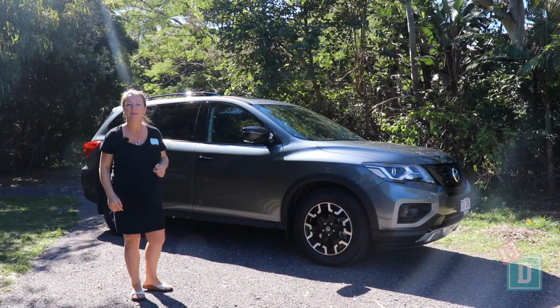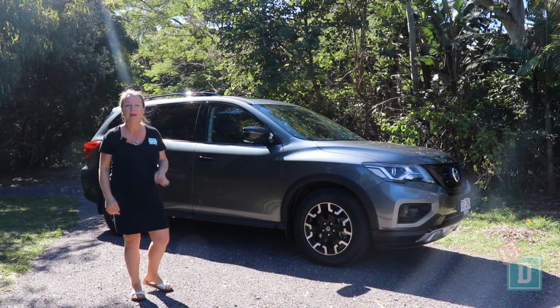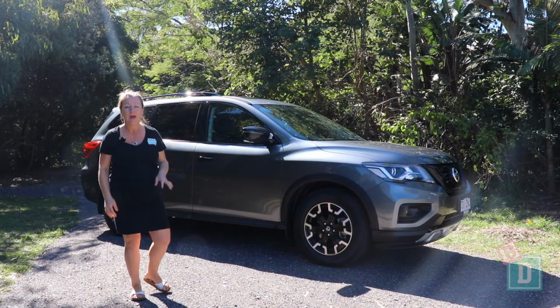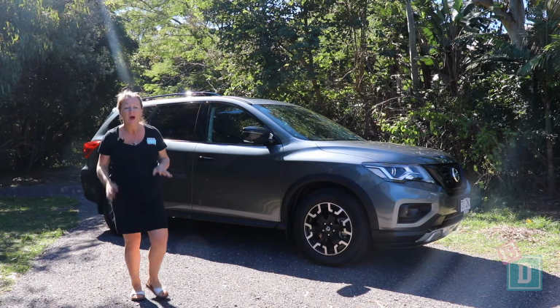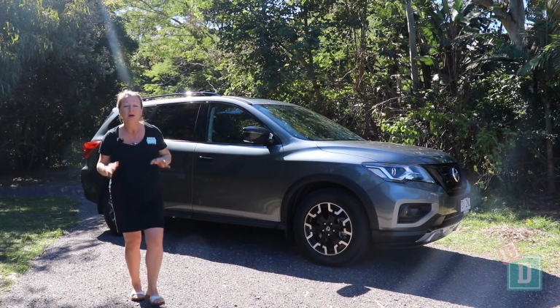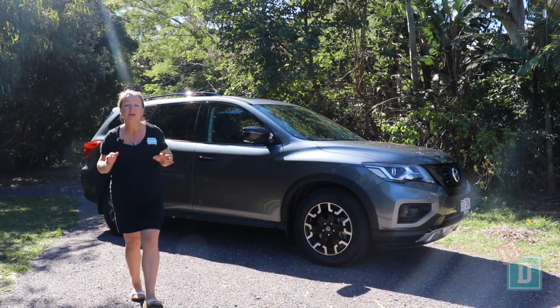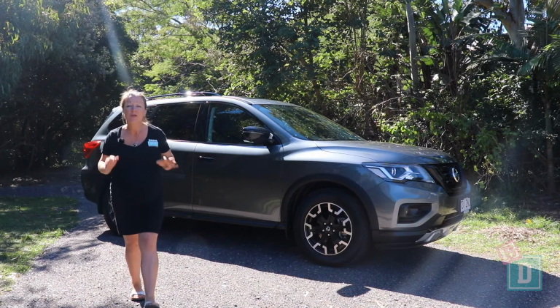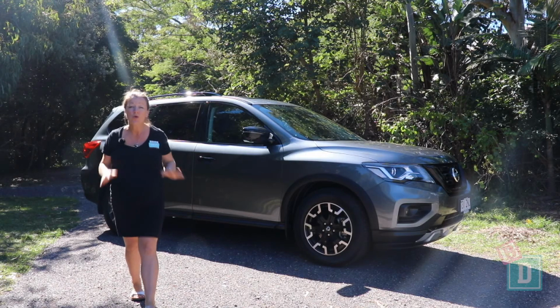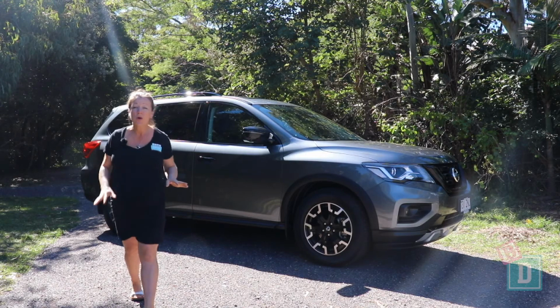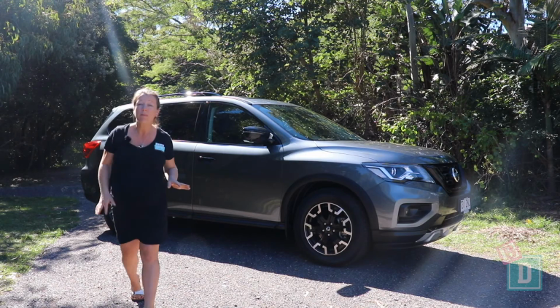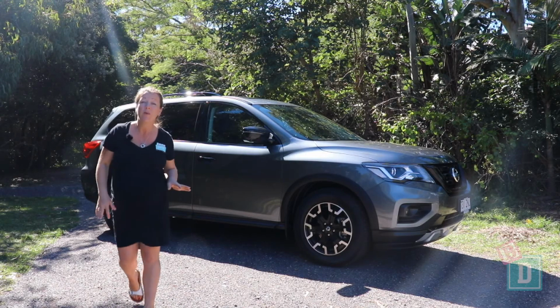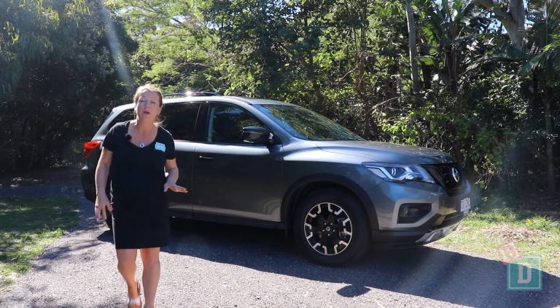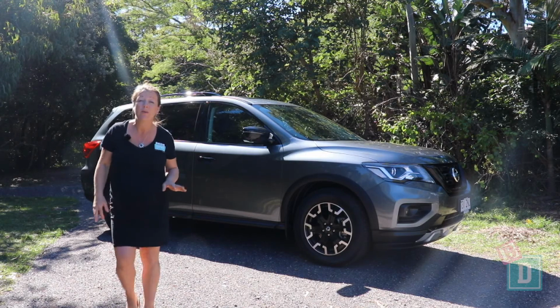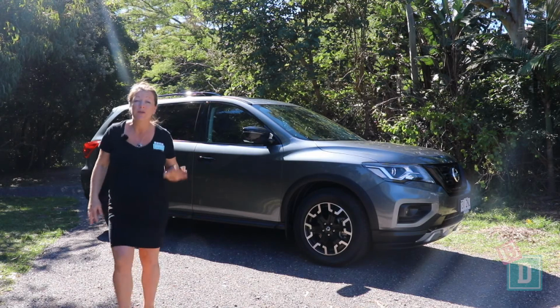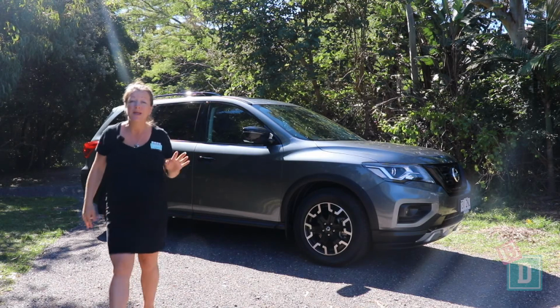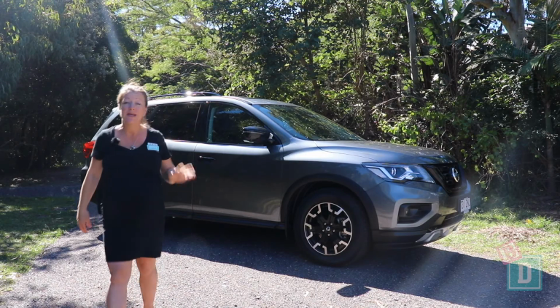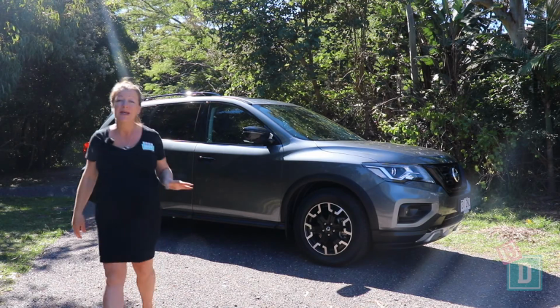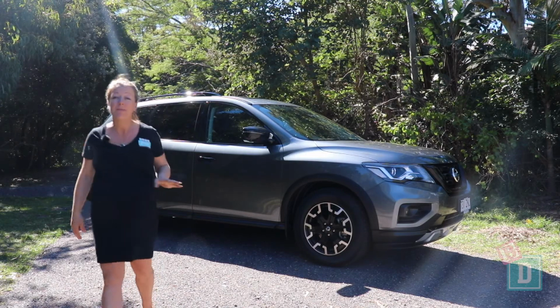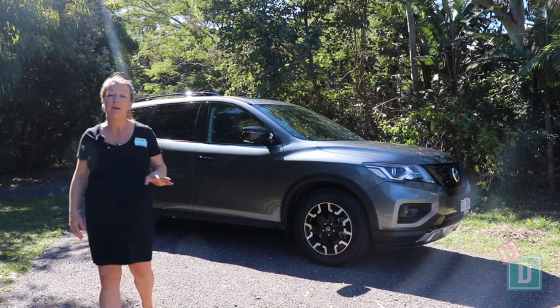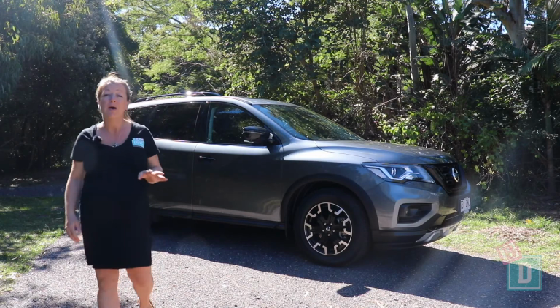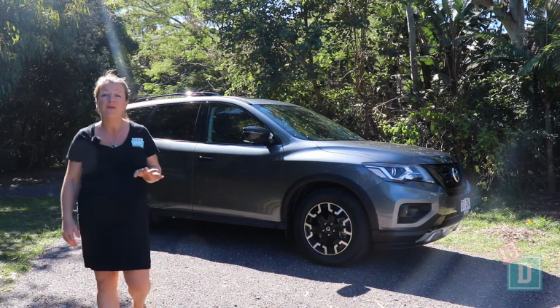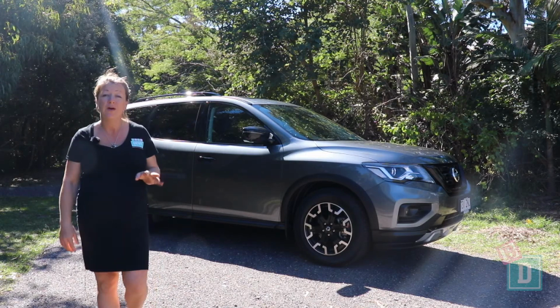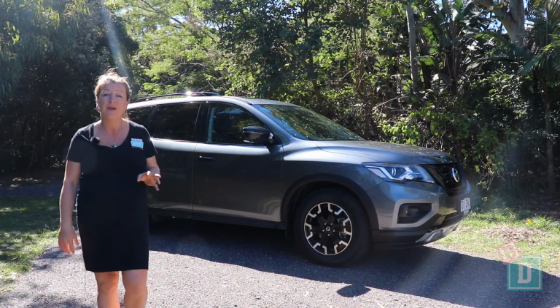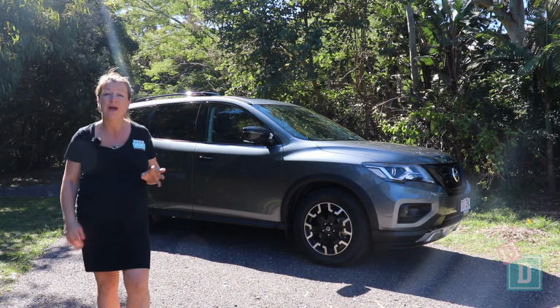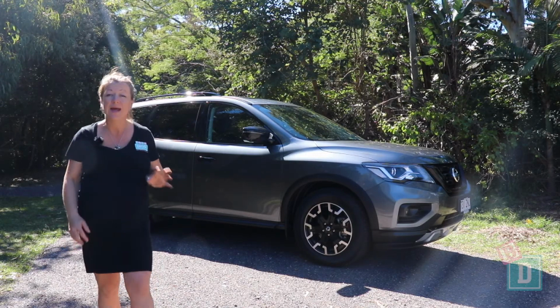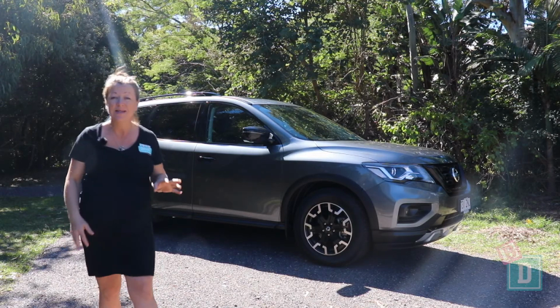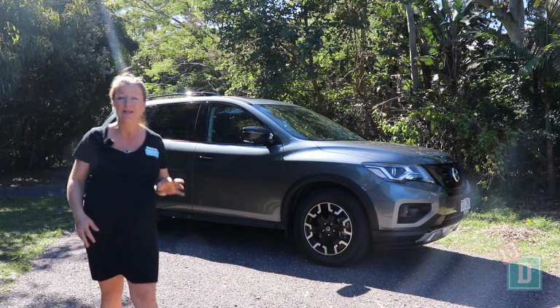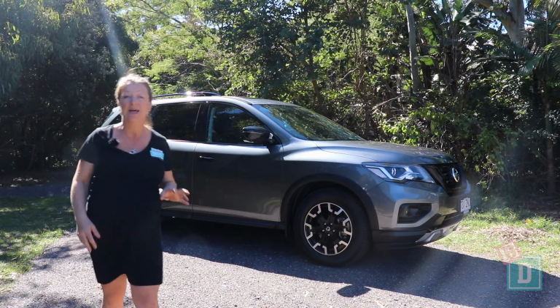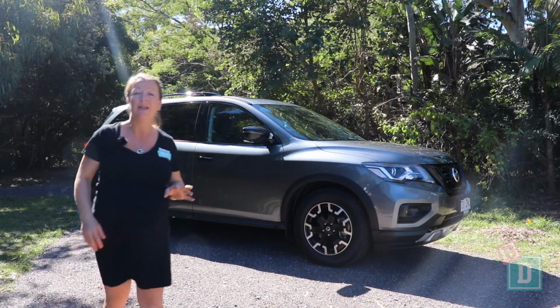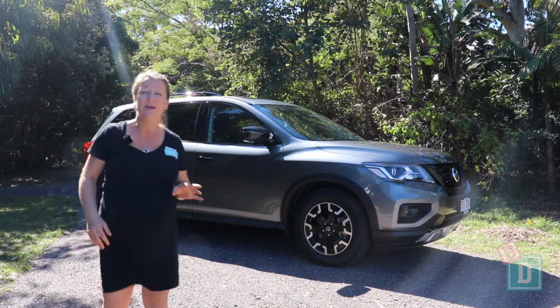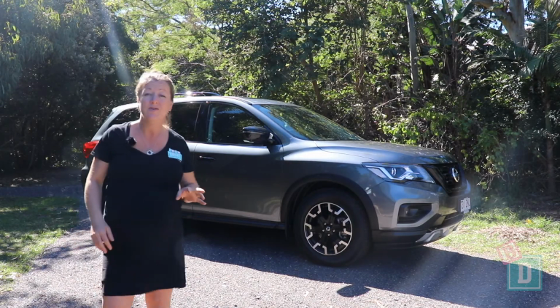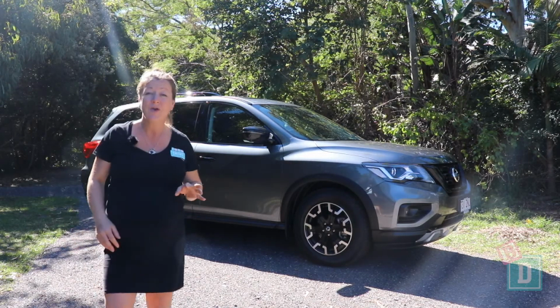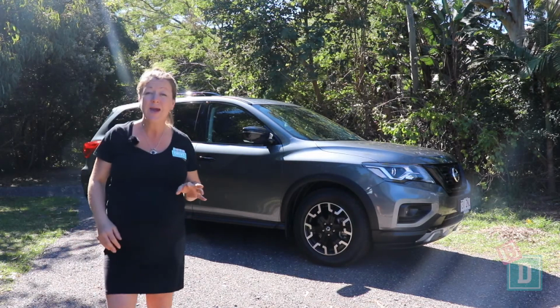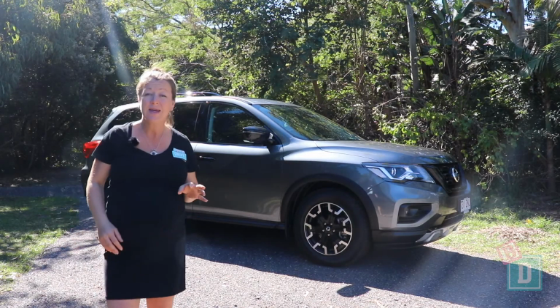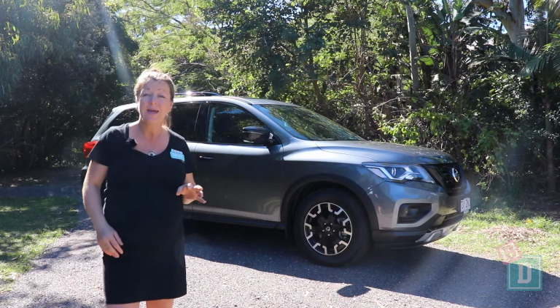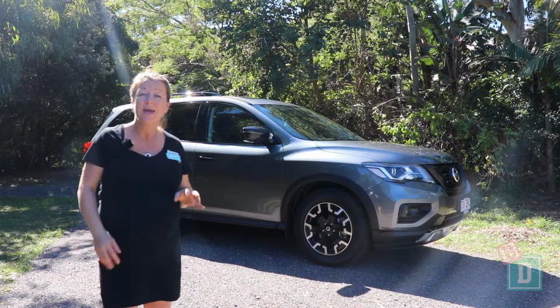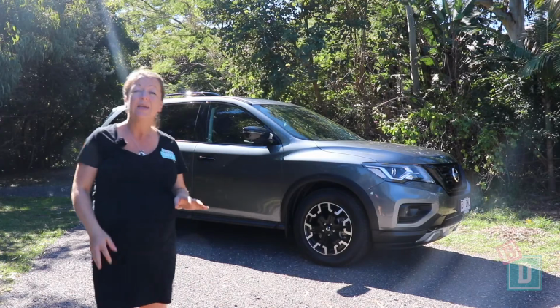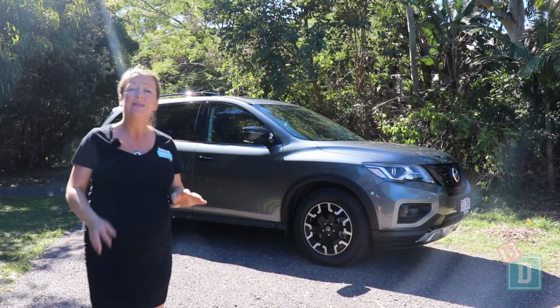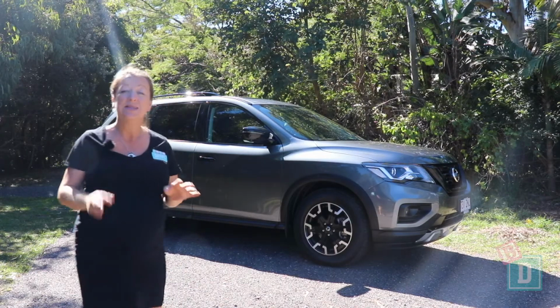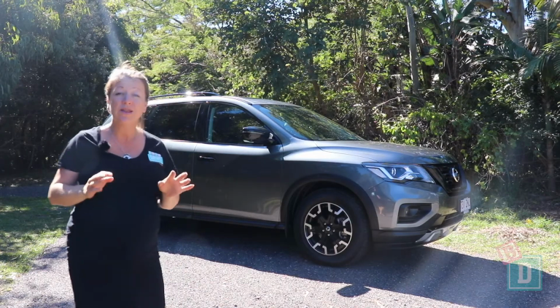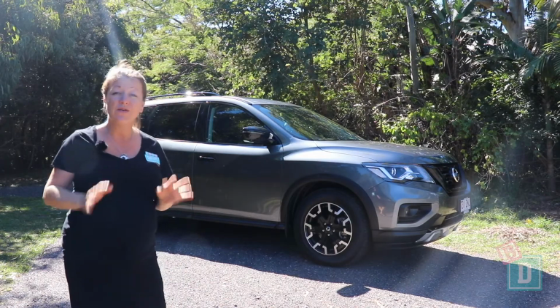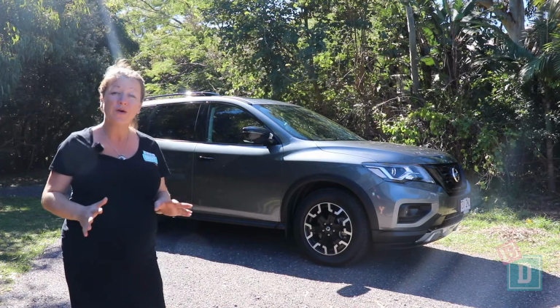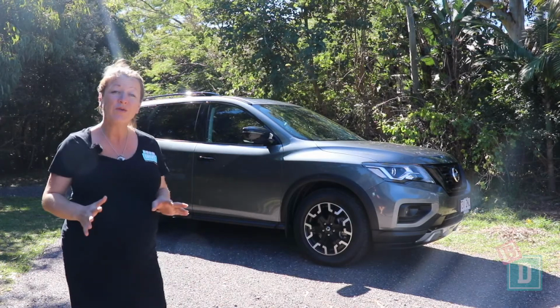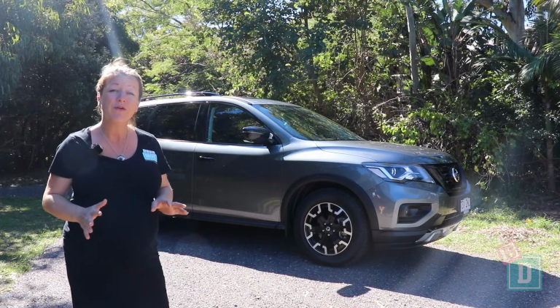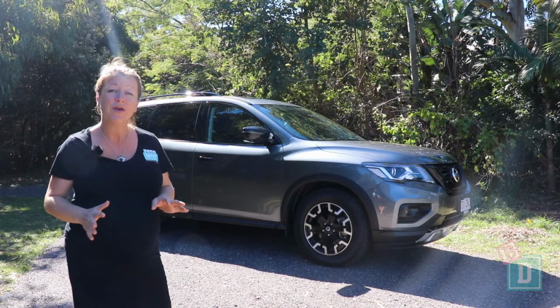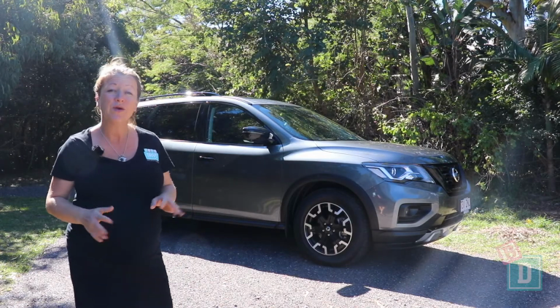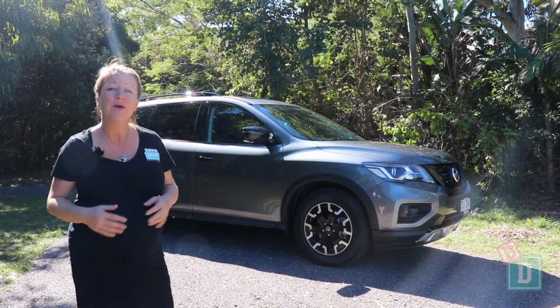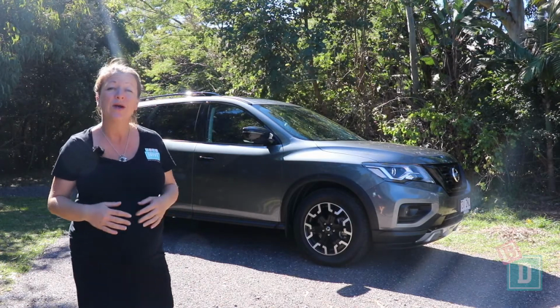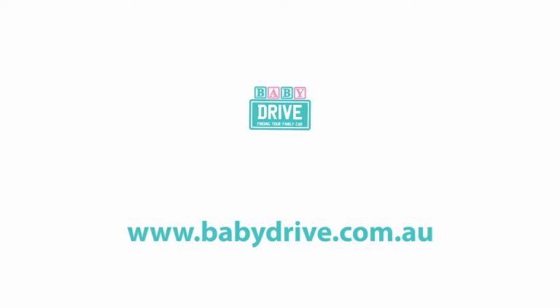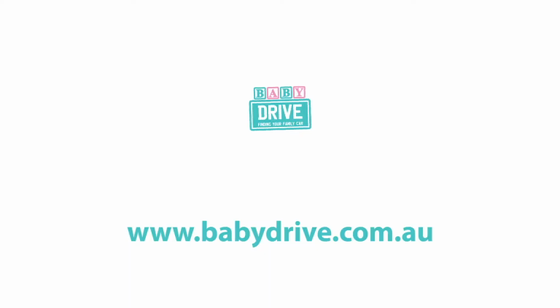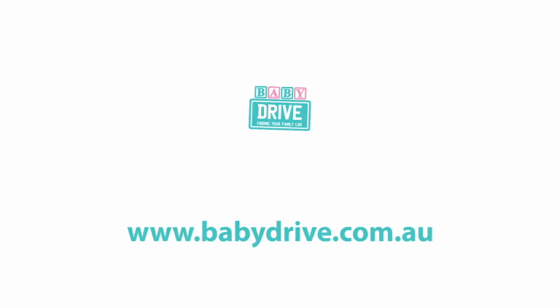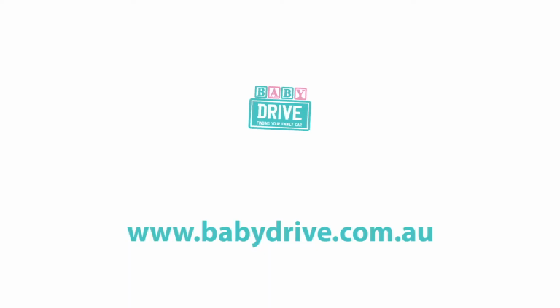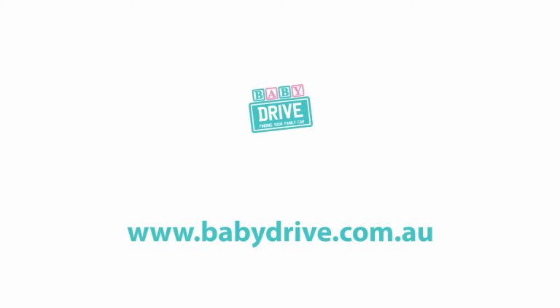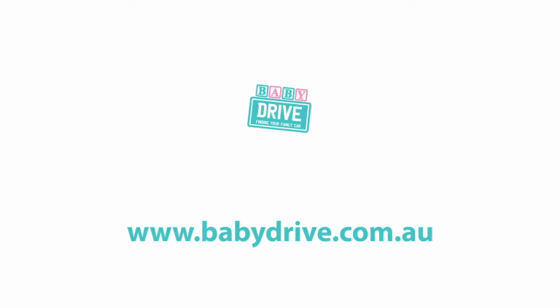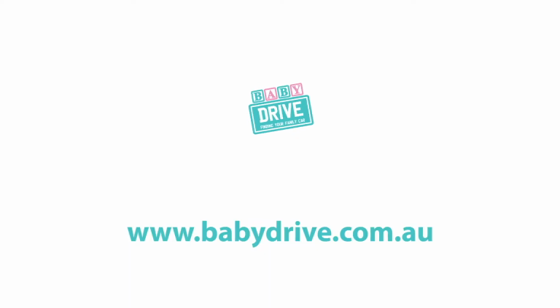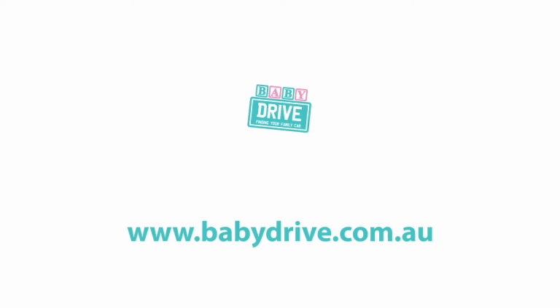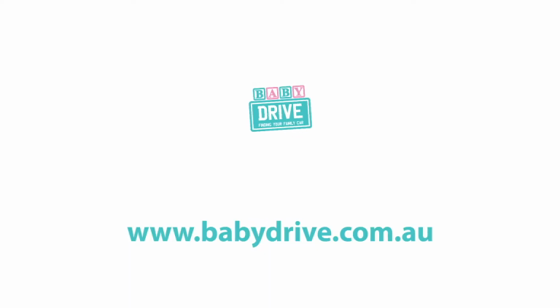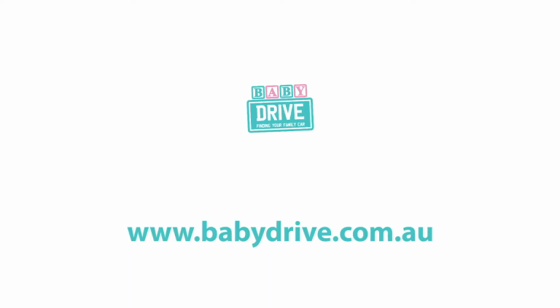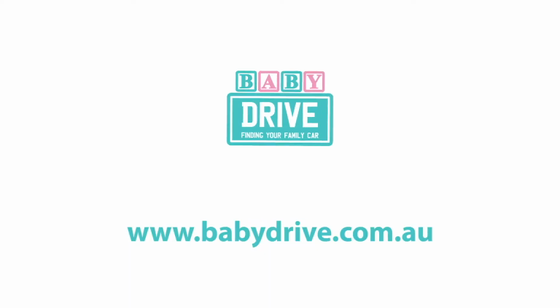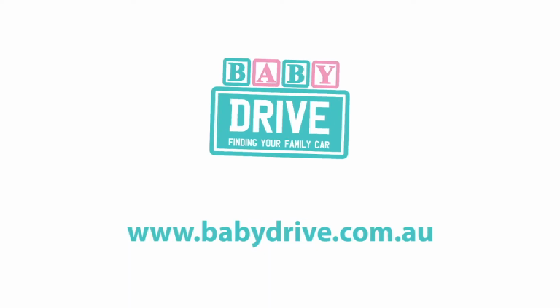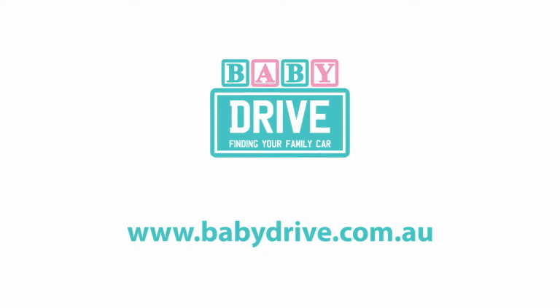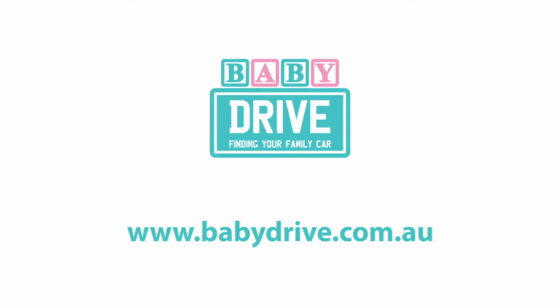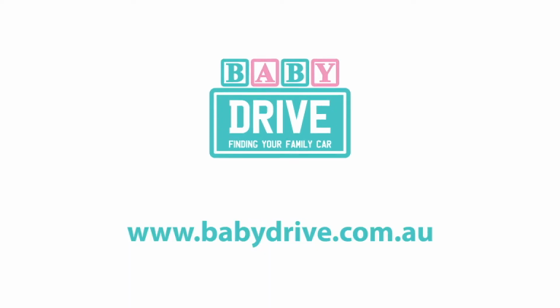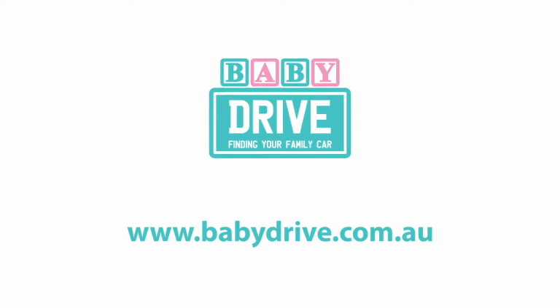I've enjoyed my week with the Nissan Pathfinder STL Ntrek. To see the full review, go to babydrive.com.au.